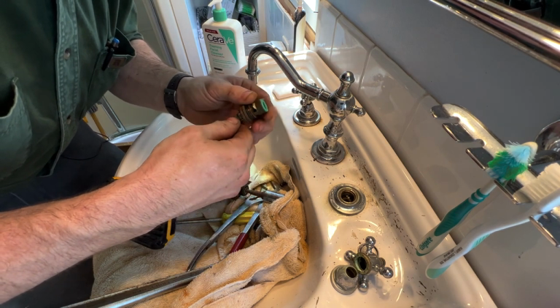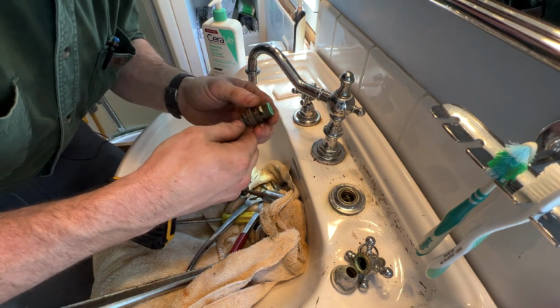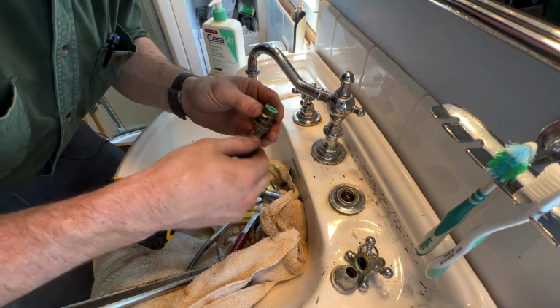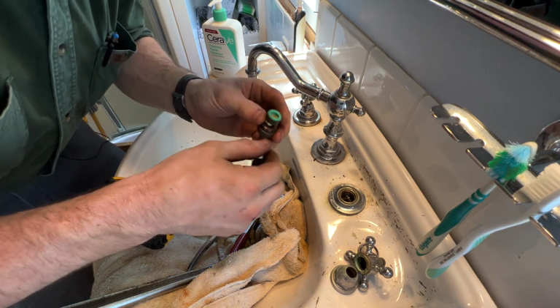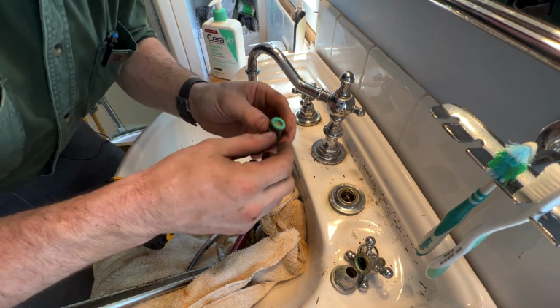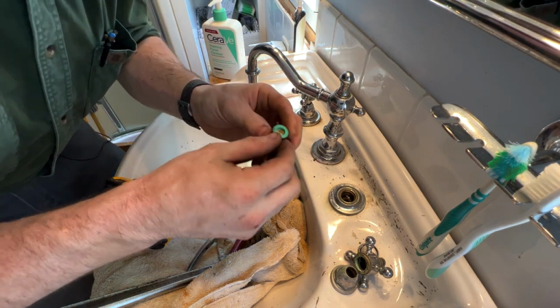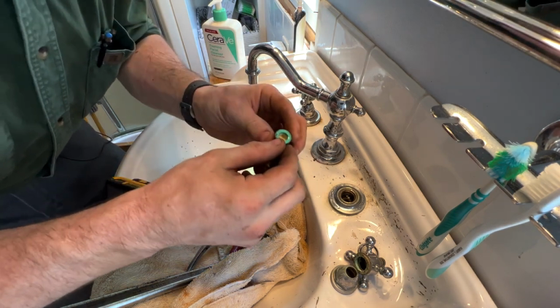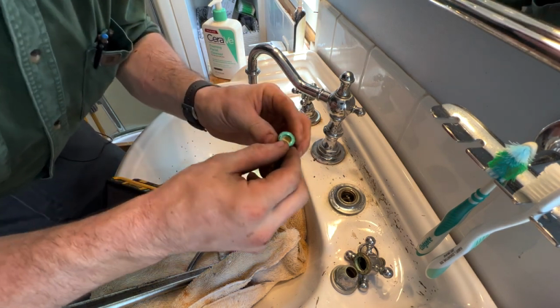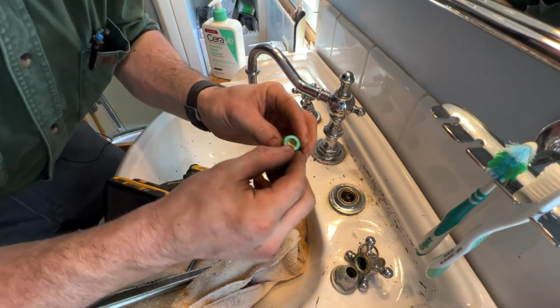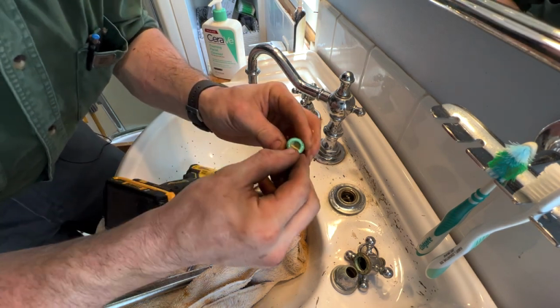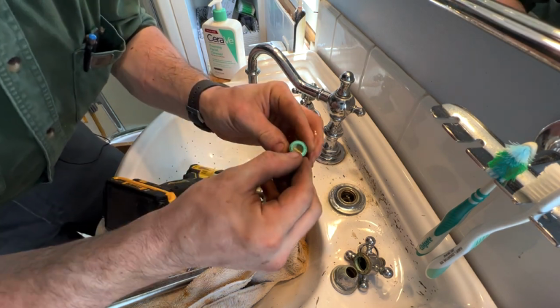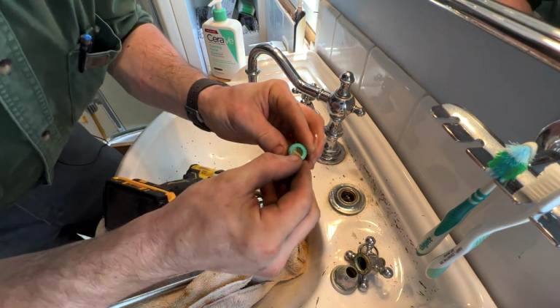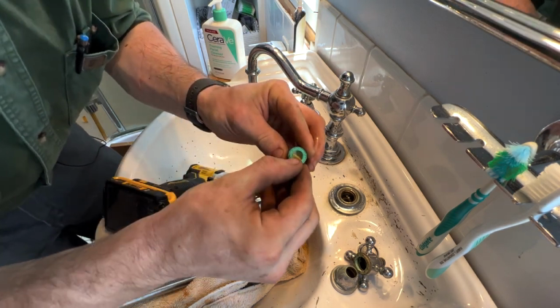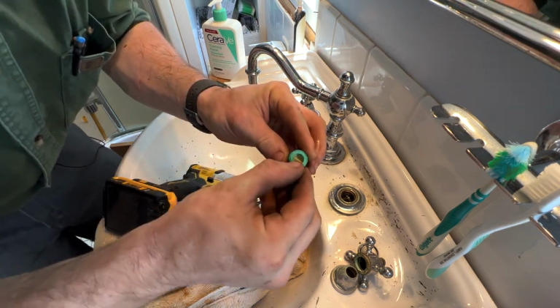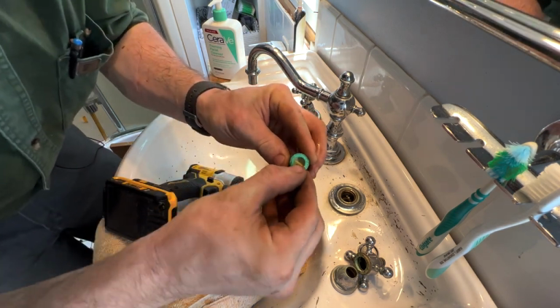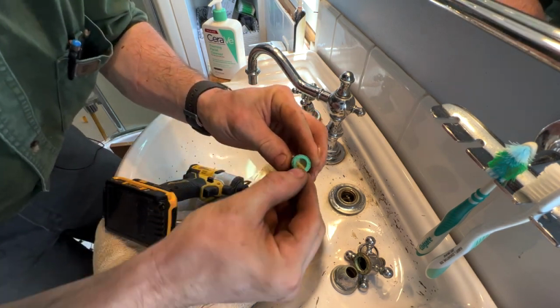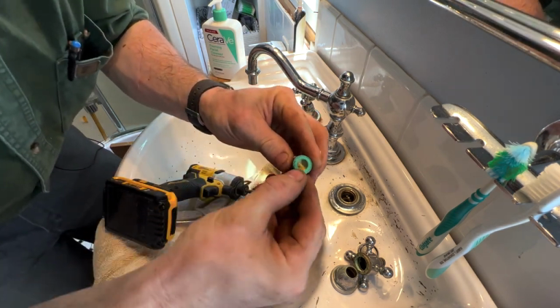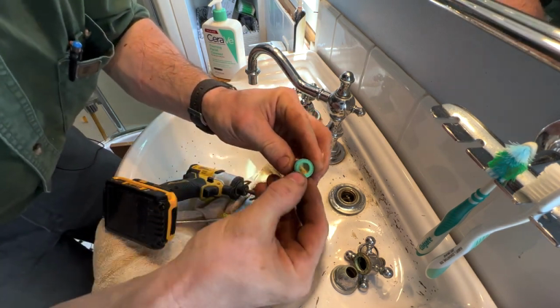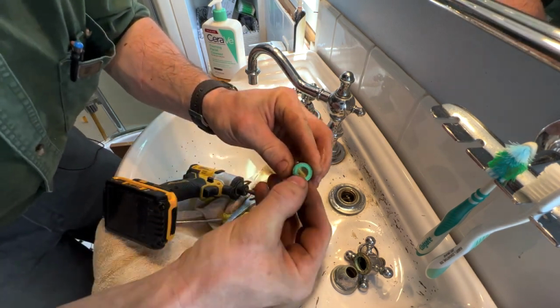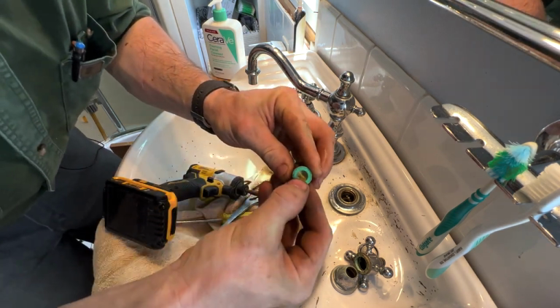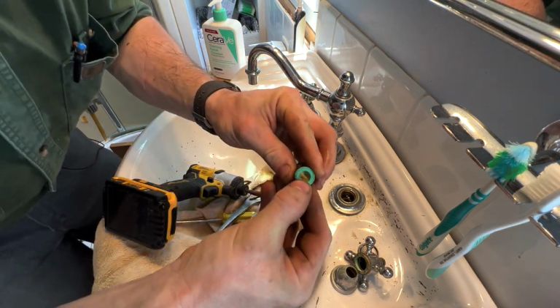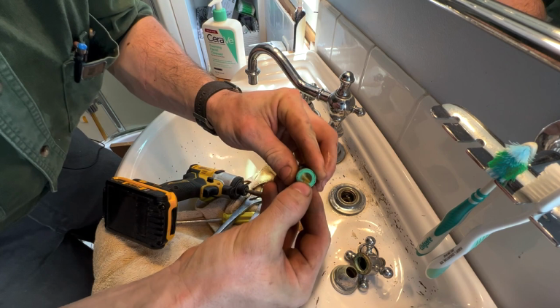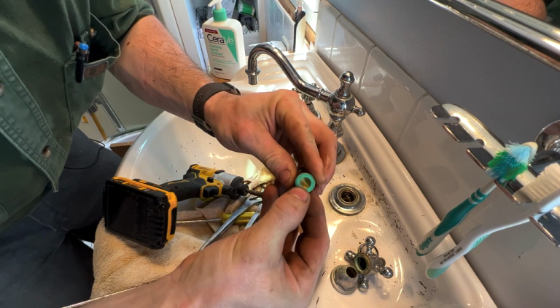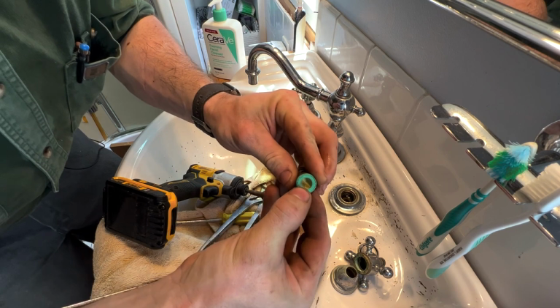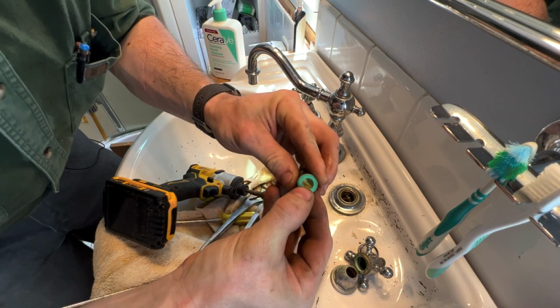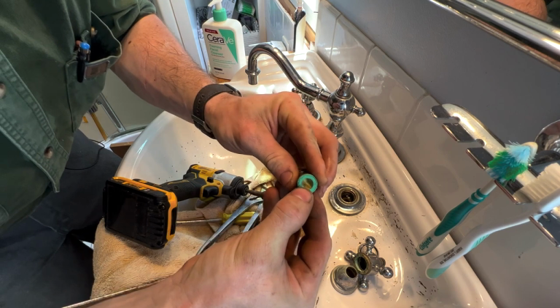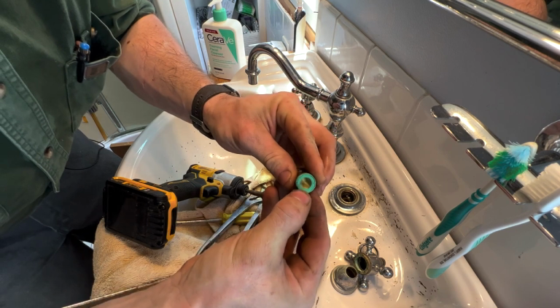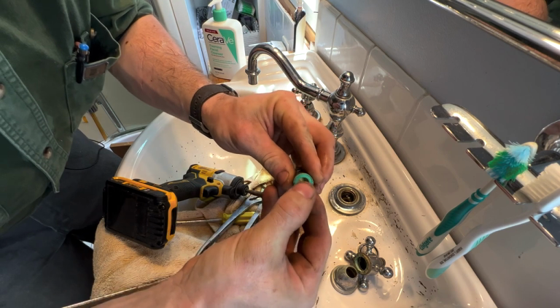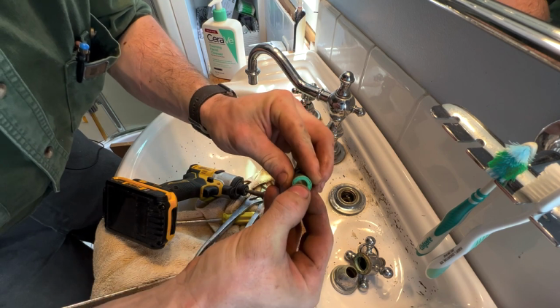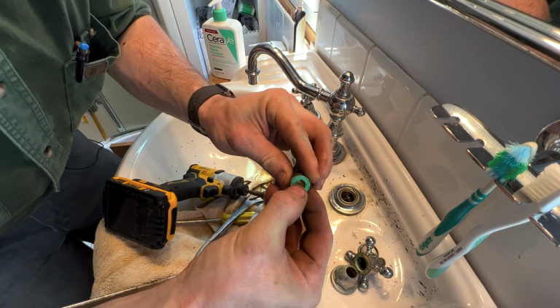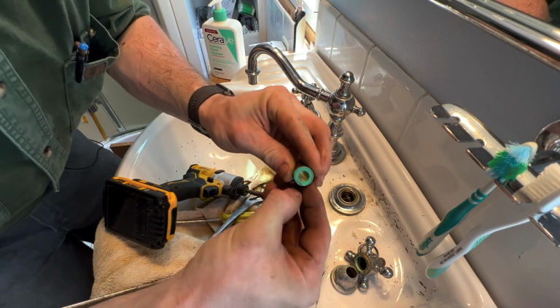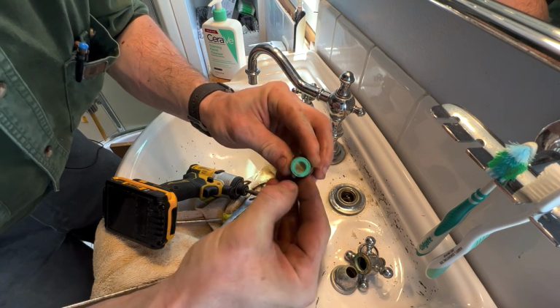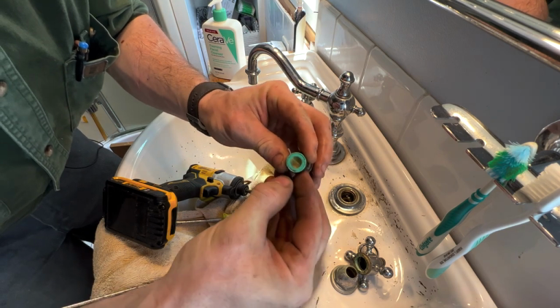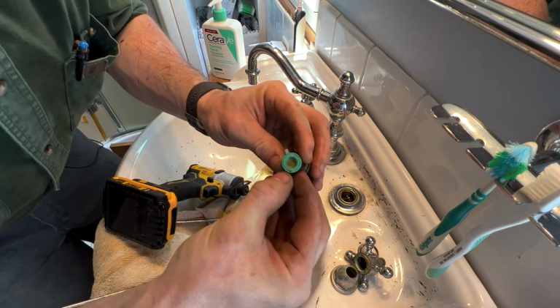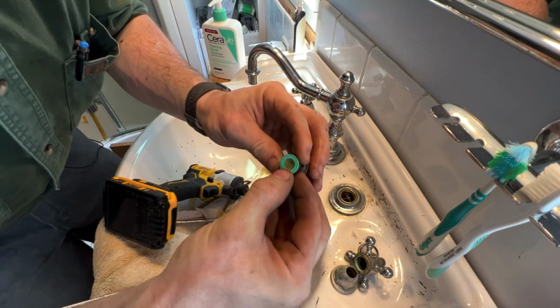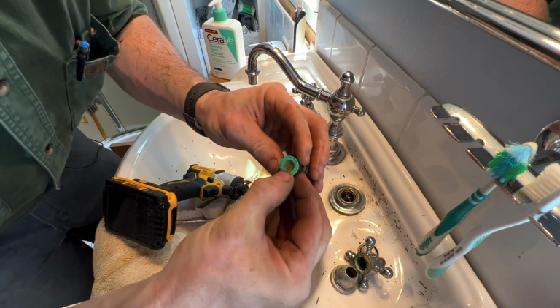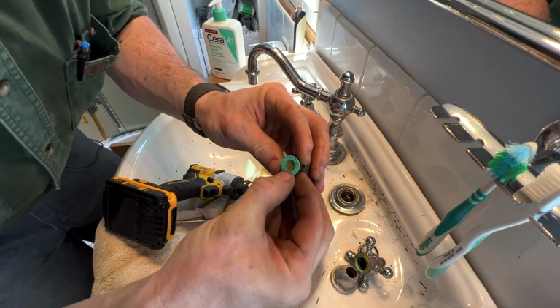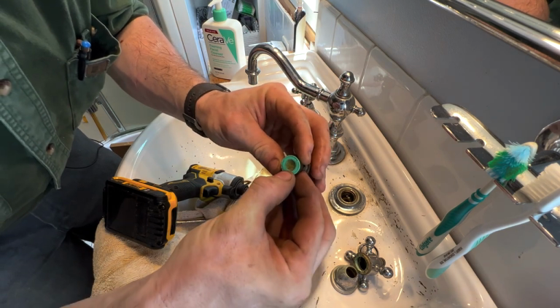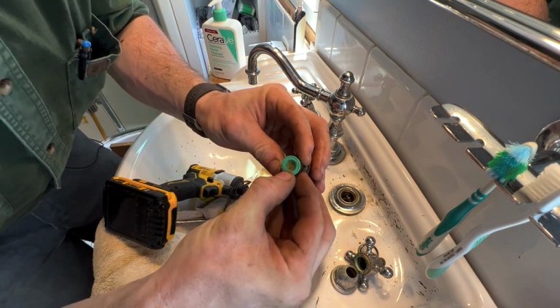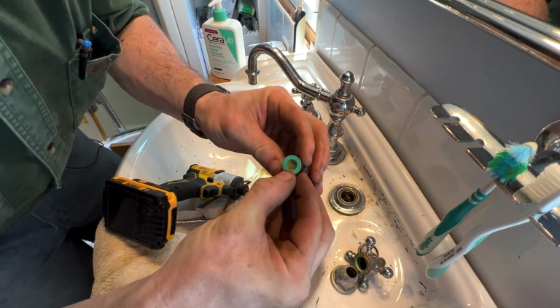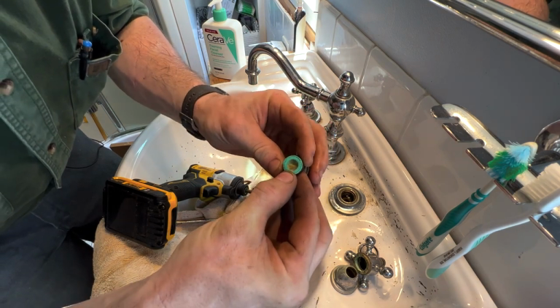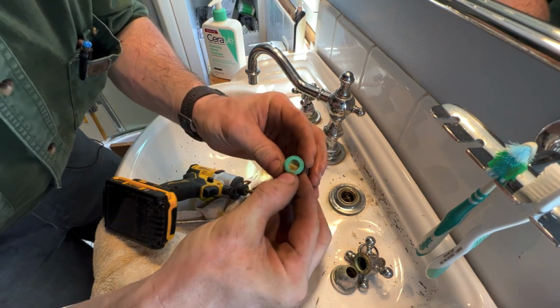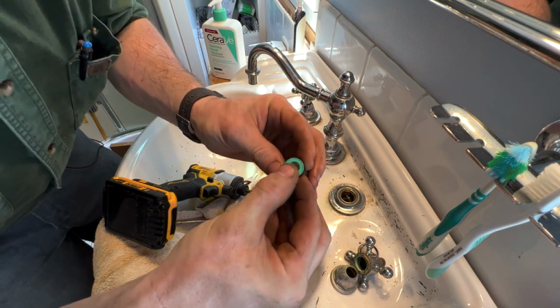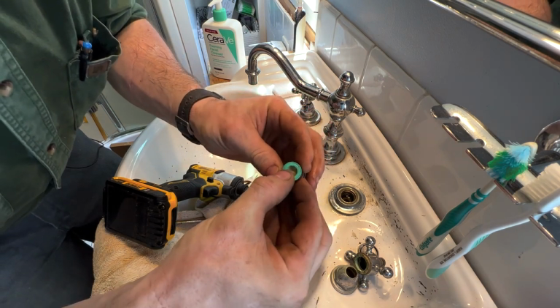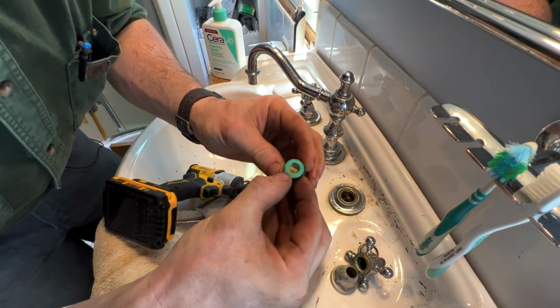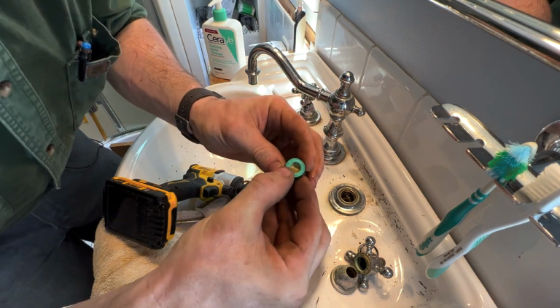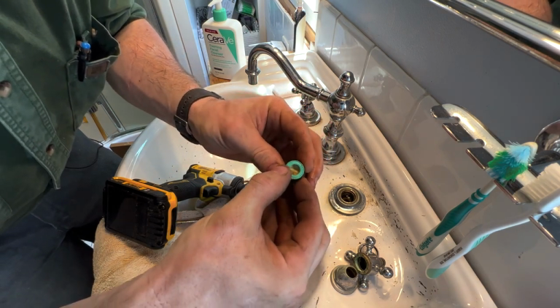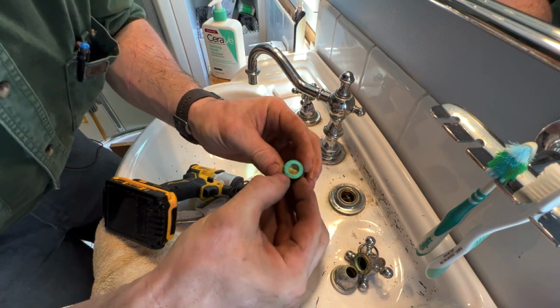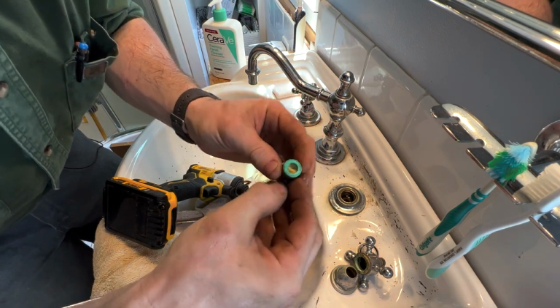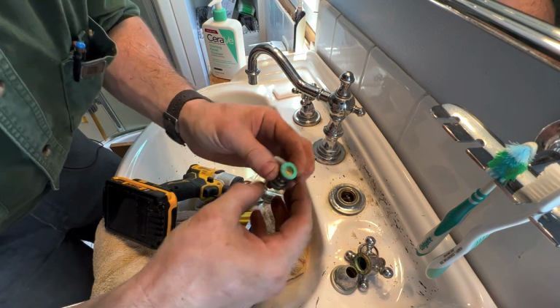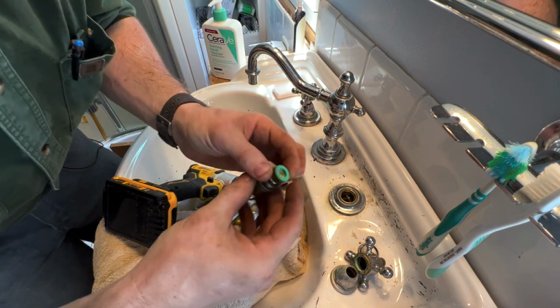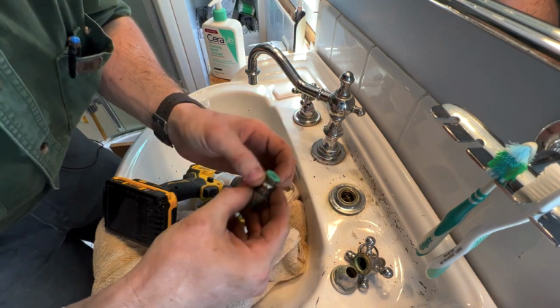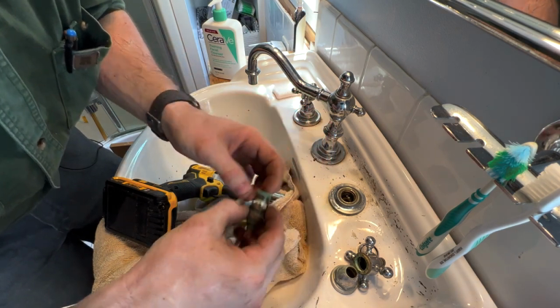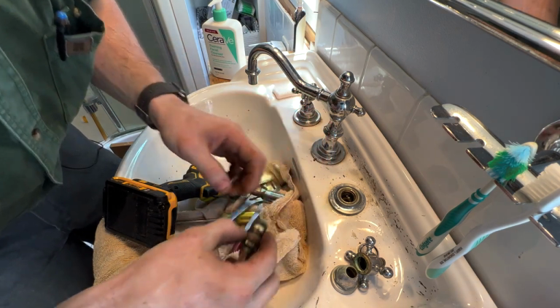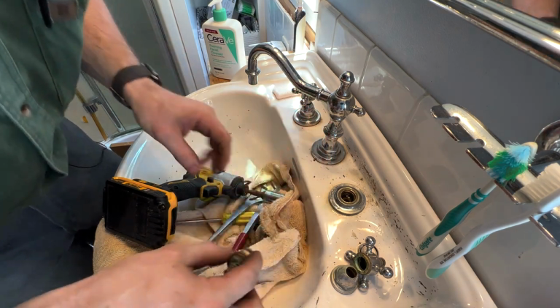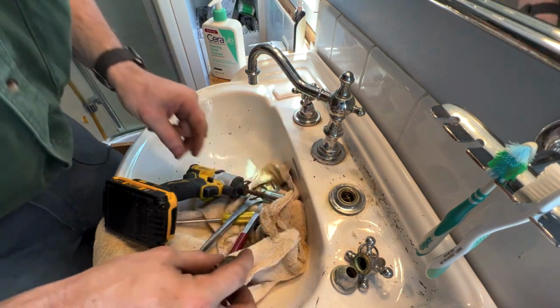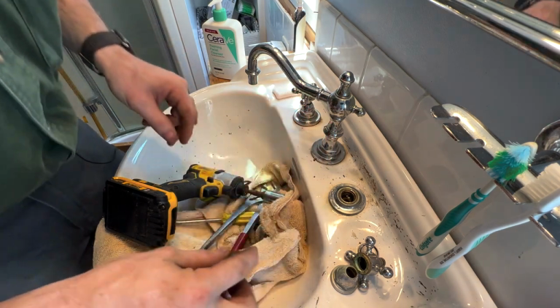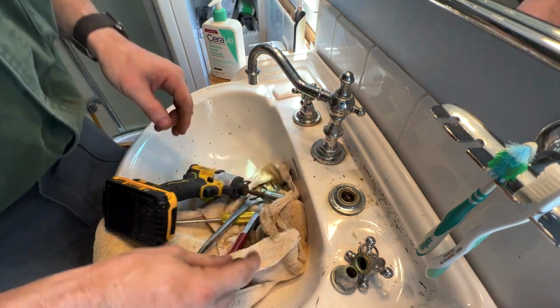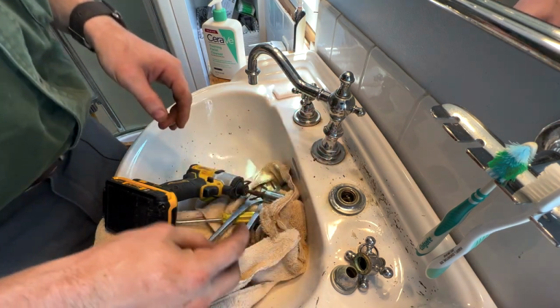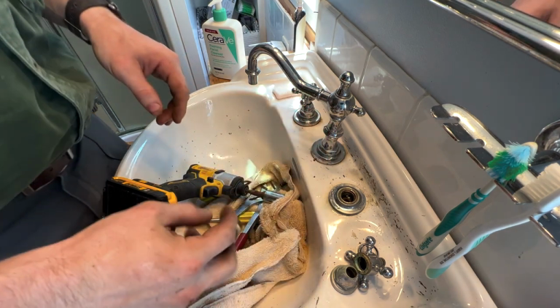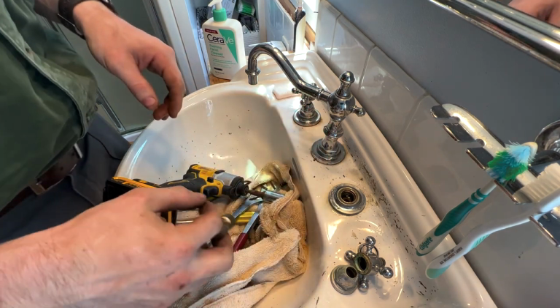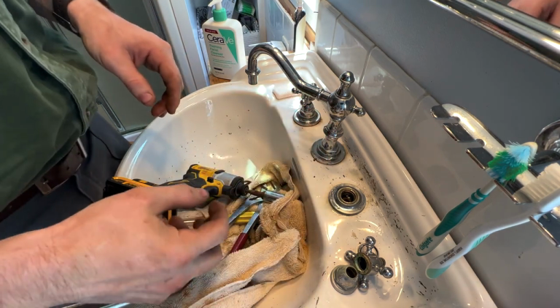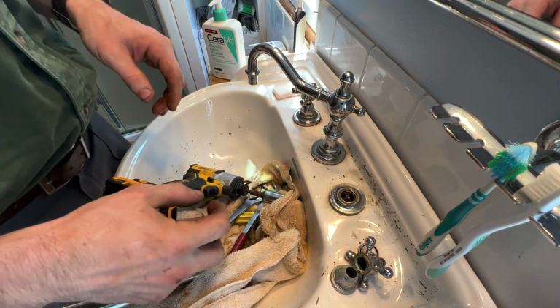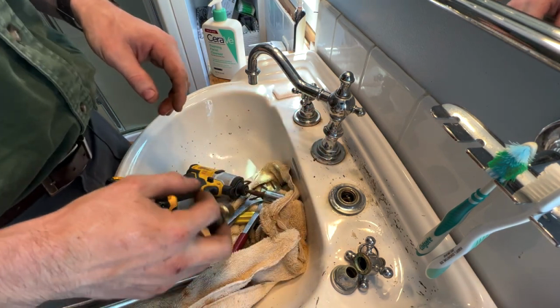You can see the seal here is split — that could be one of the reasons why it was leaking.